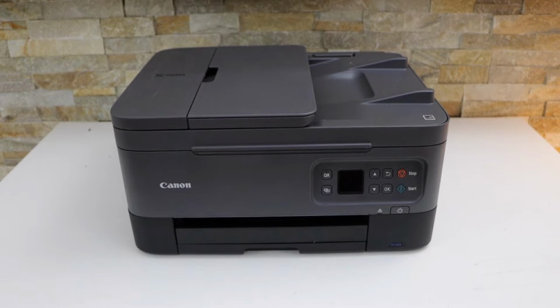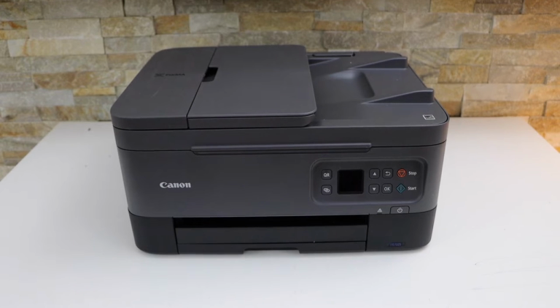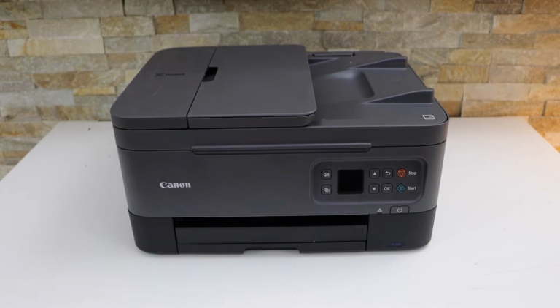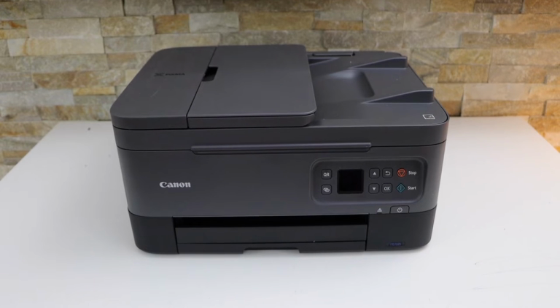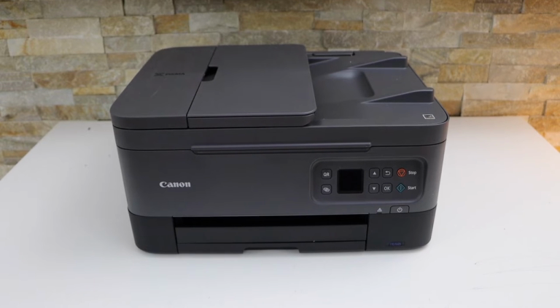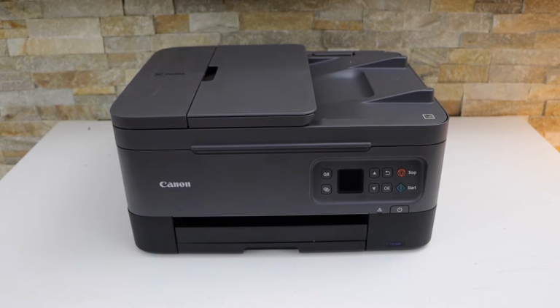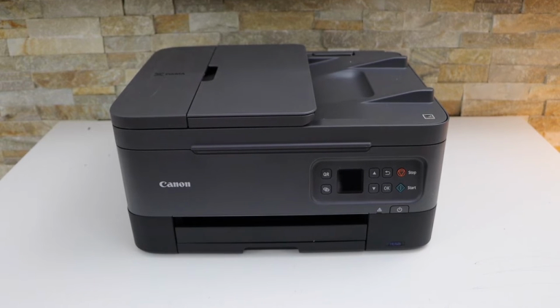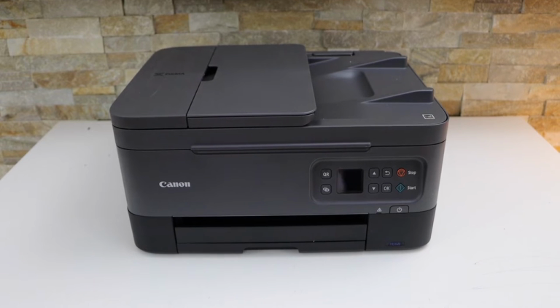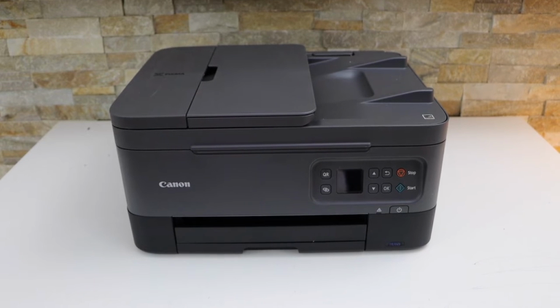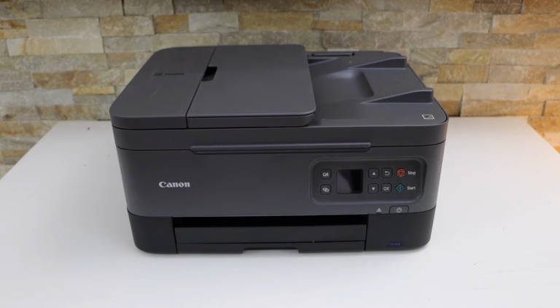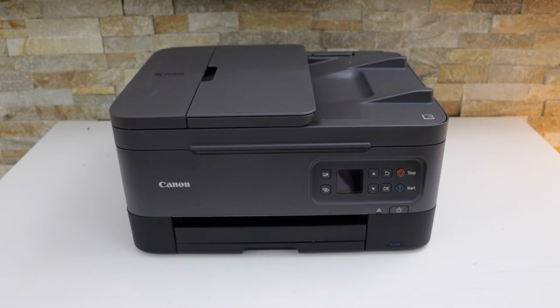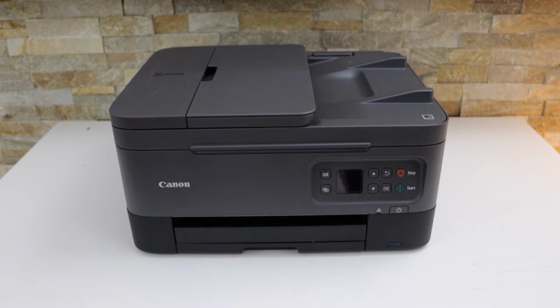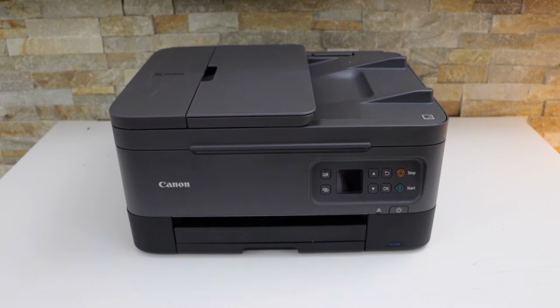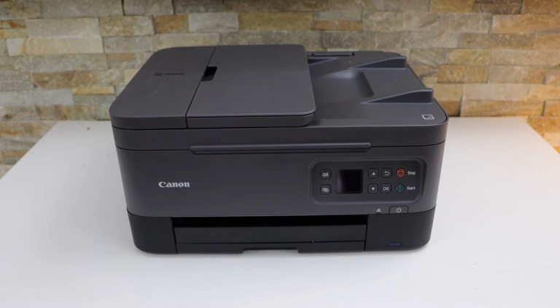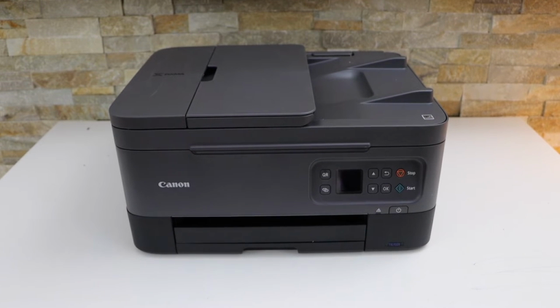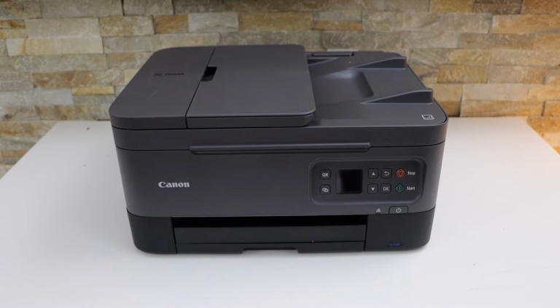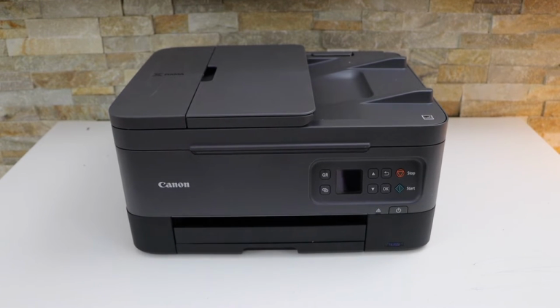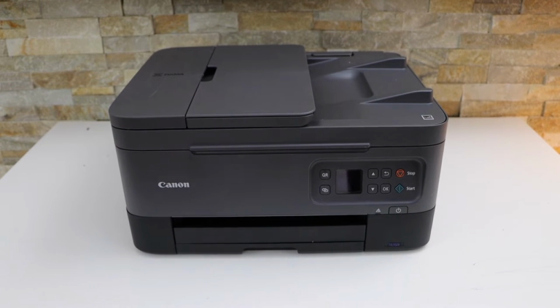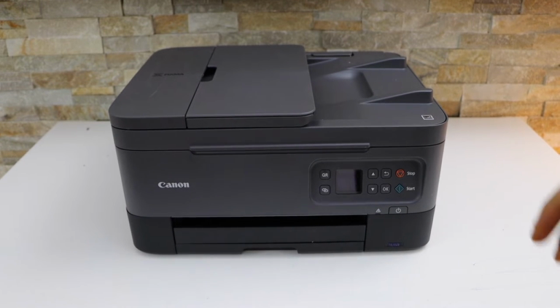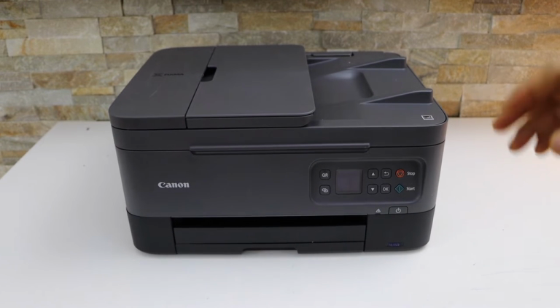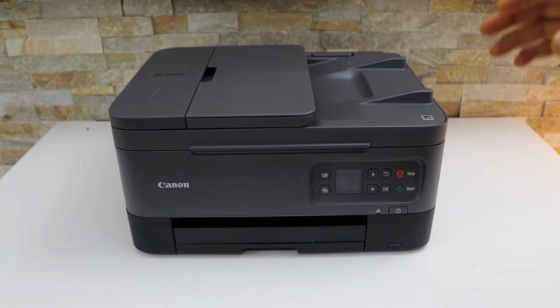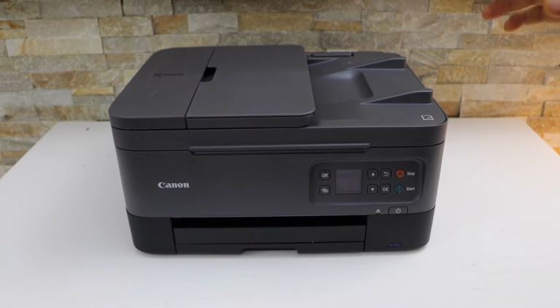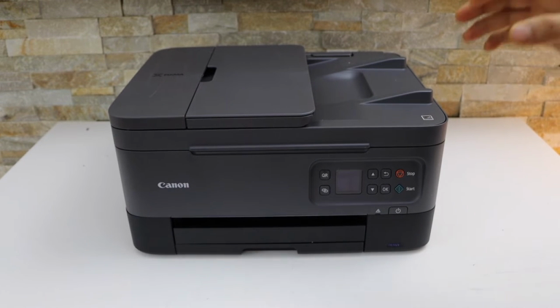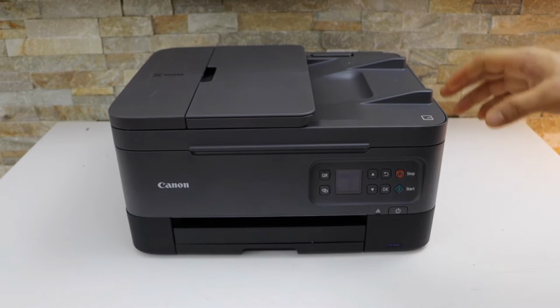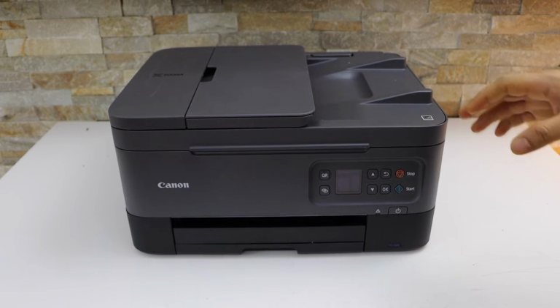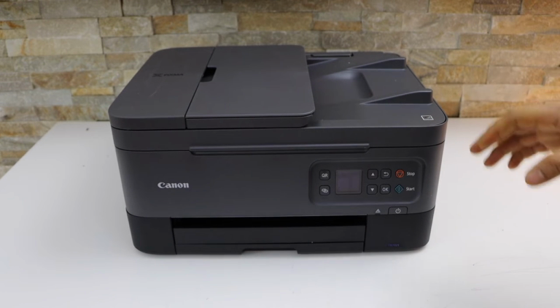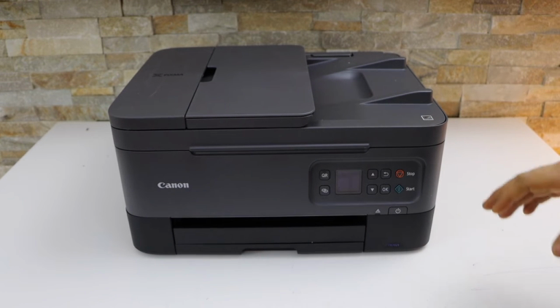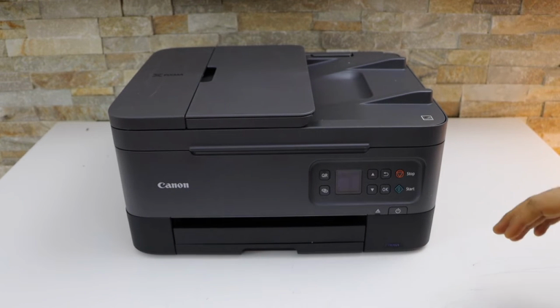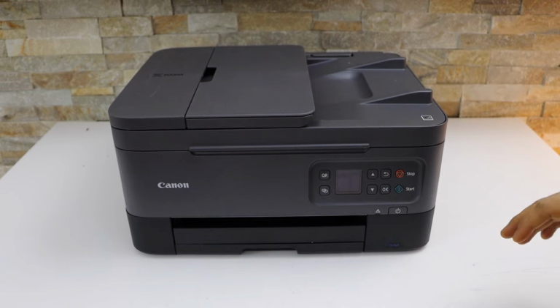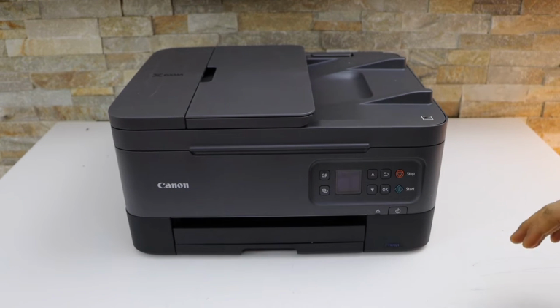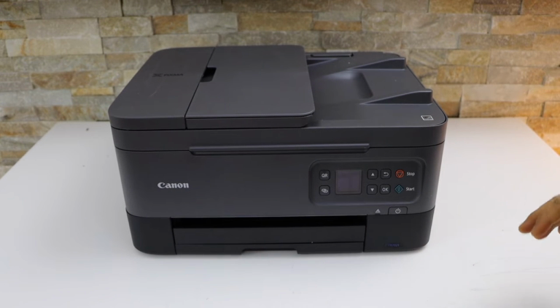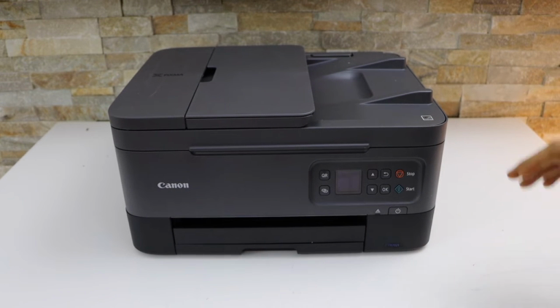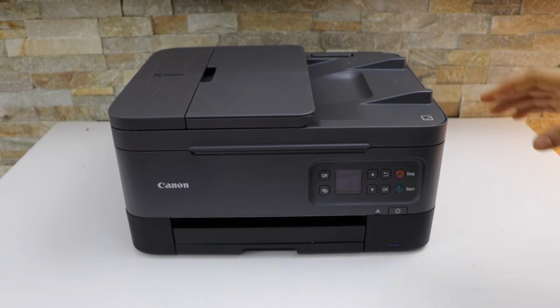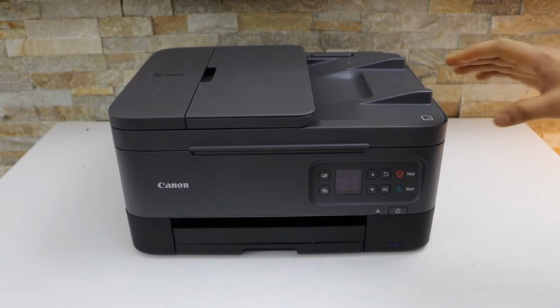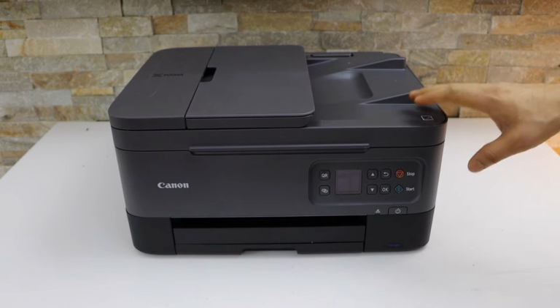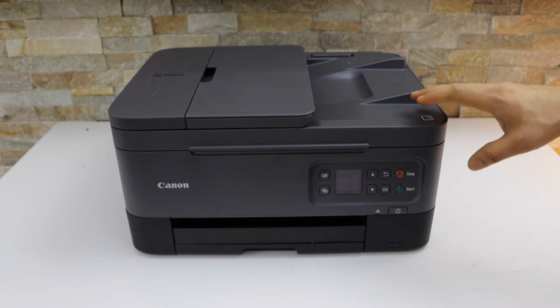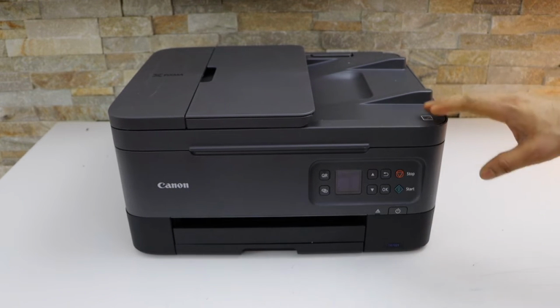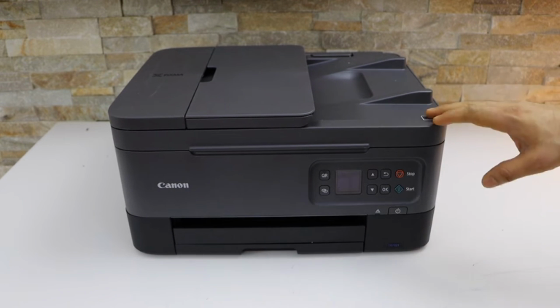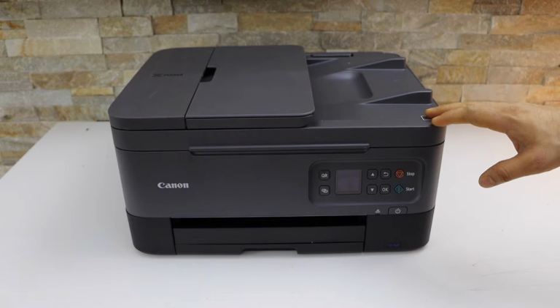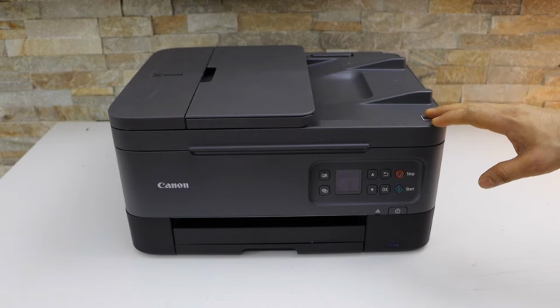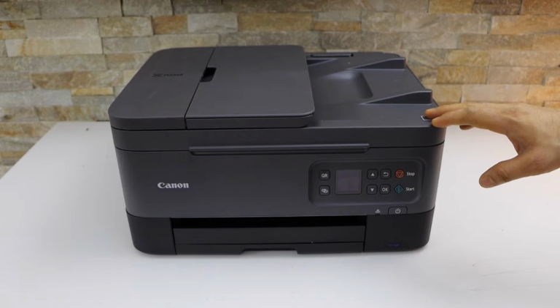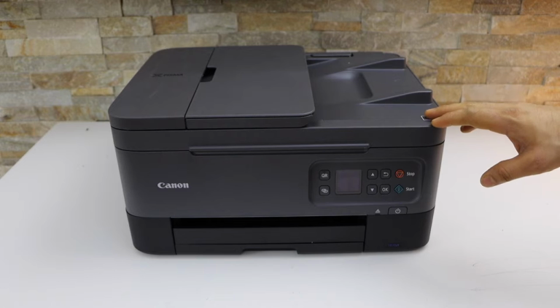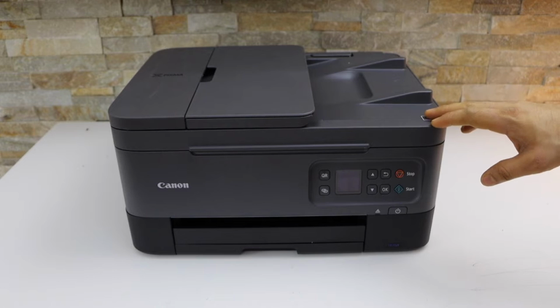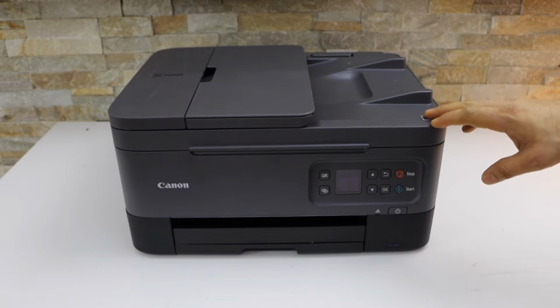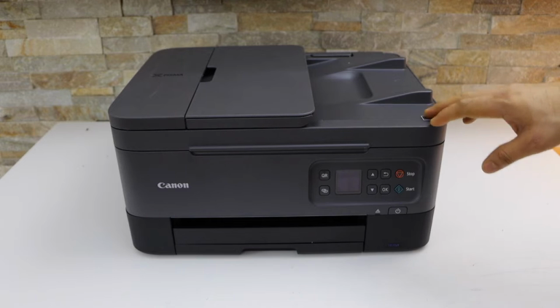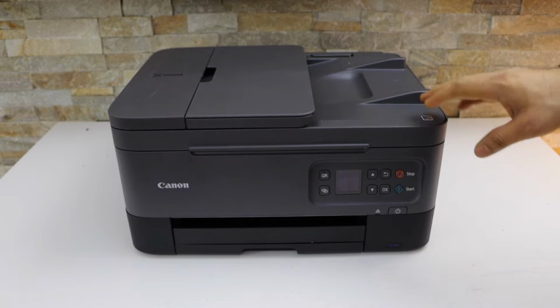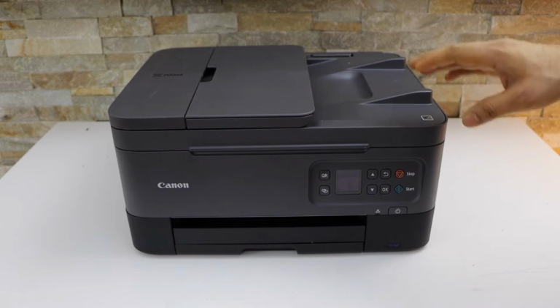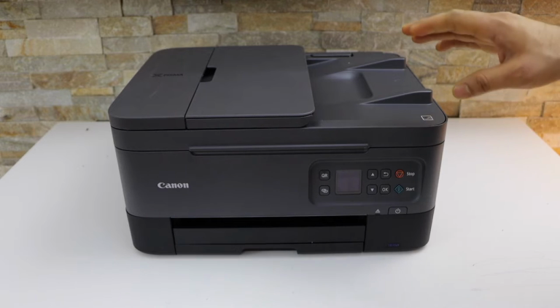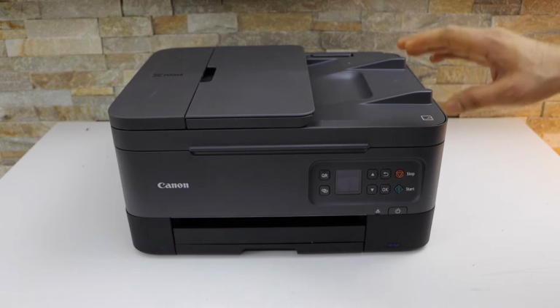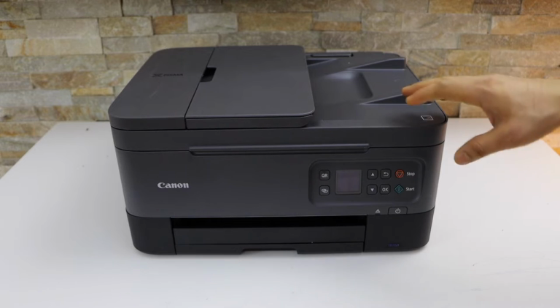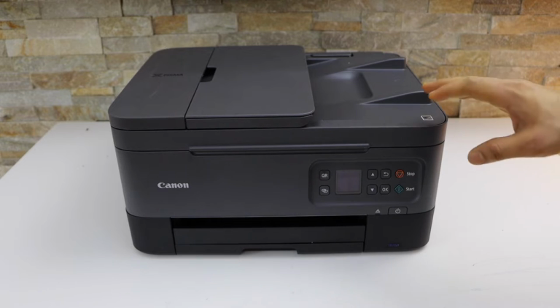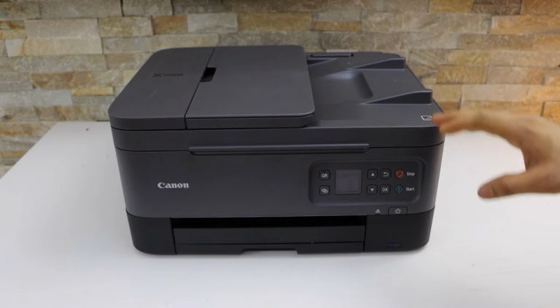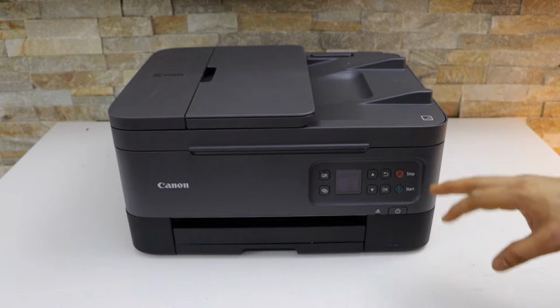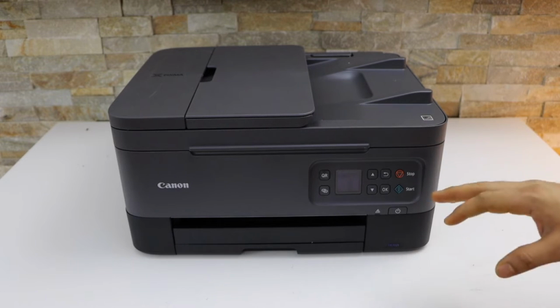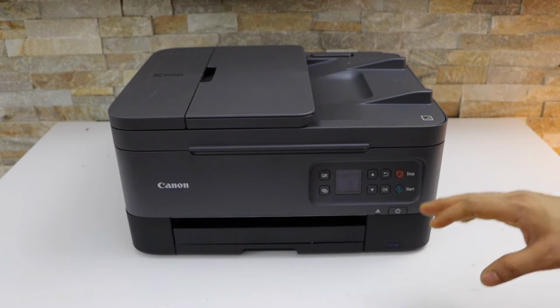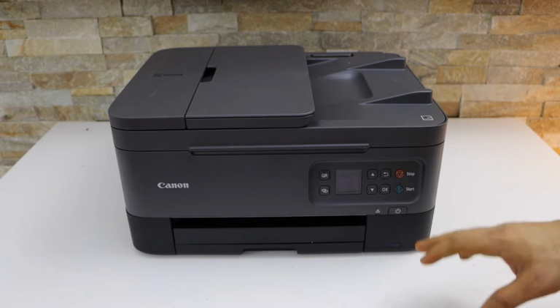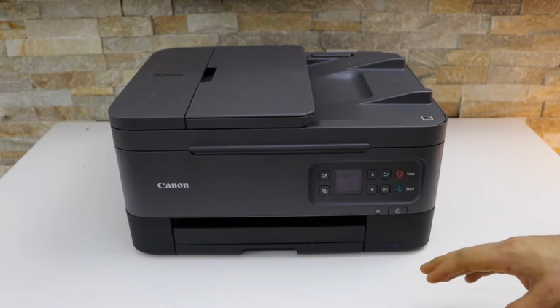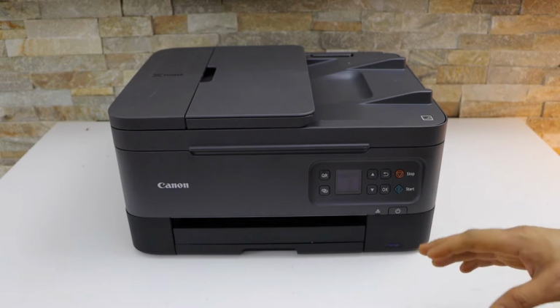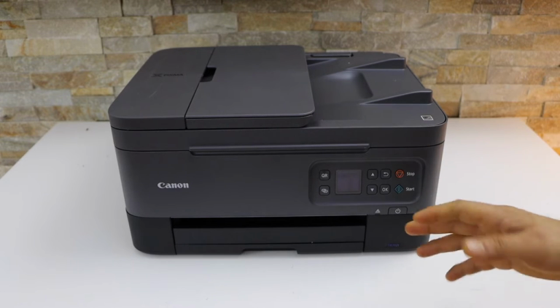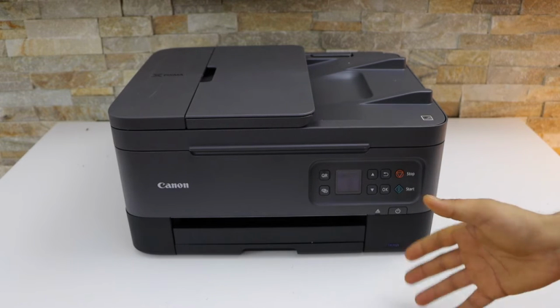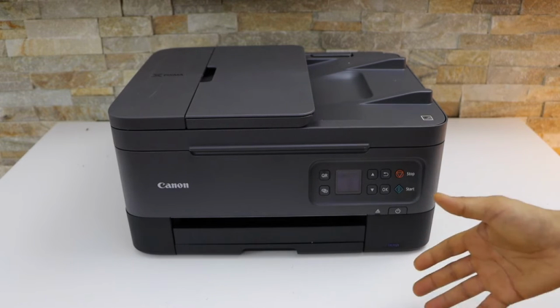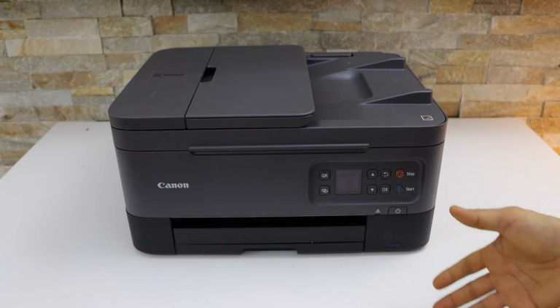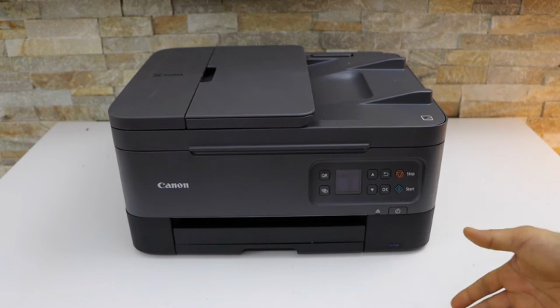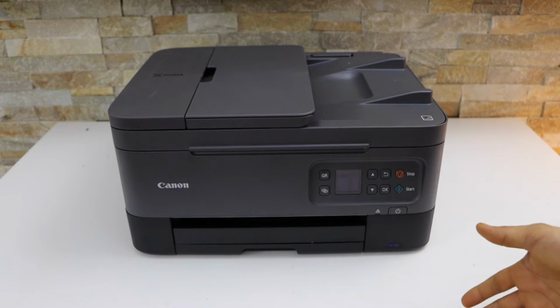In today's video, I am going to show you how to replace ink cartridges in your Canon PIXMA TS7020A printer.